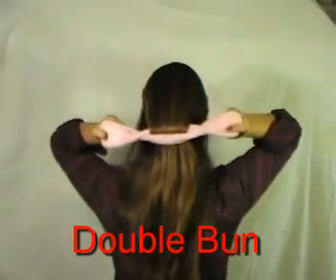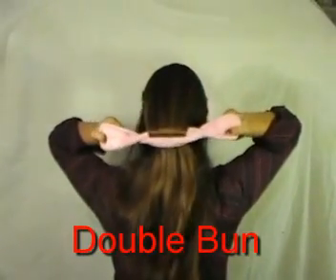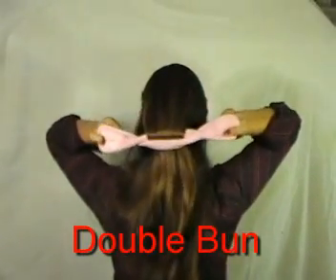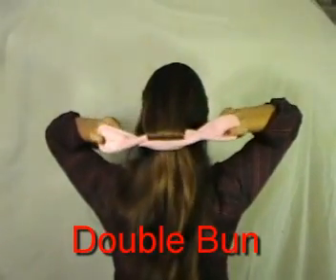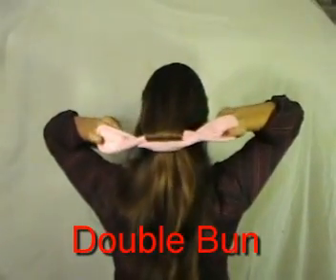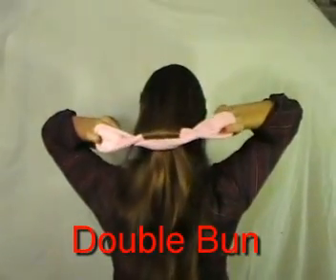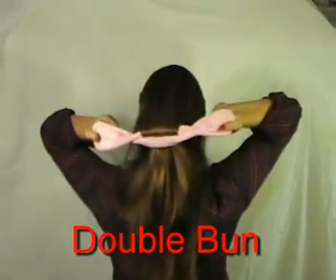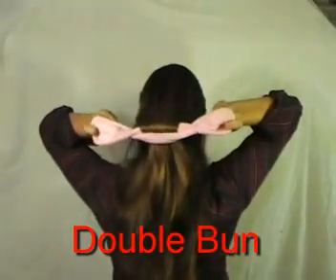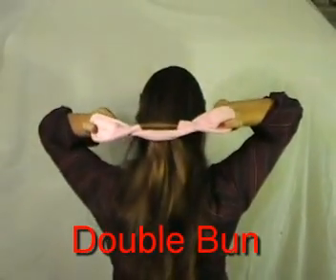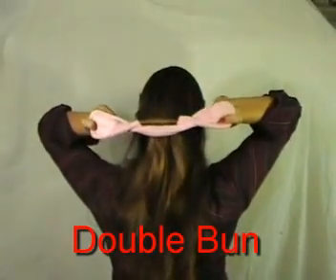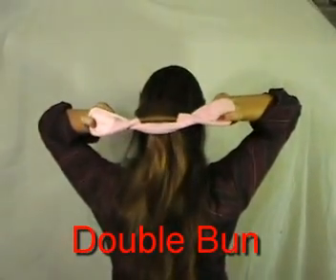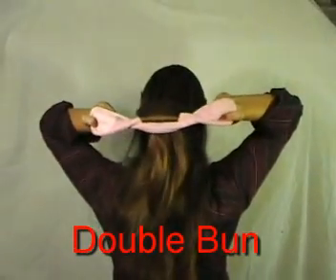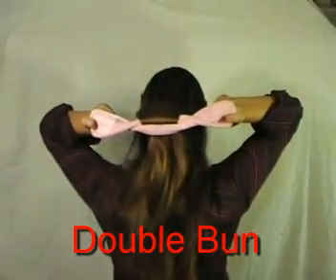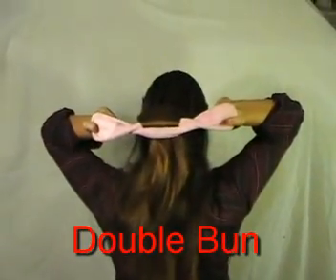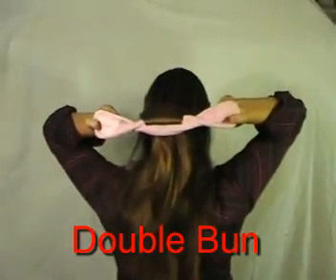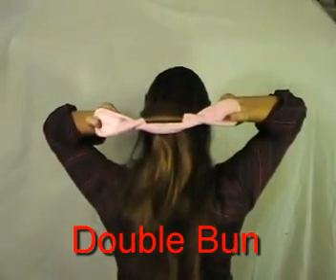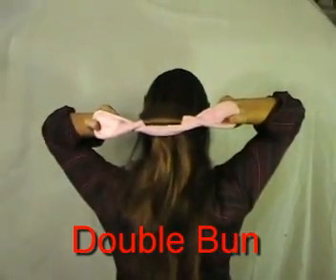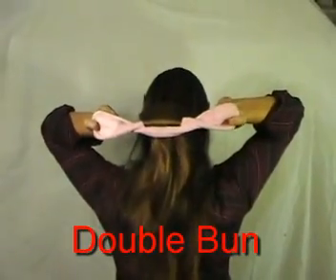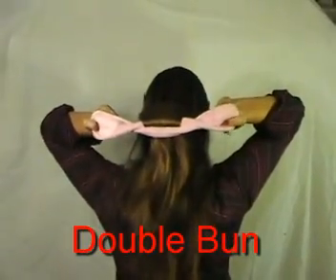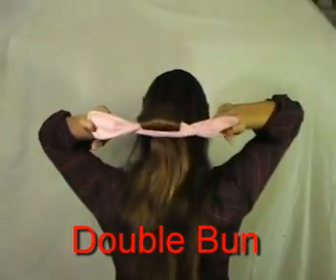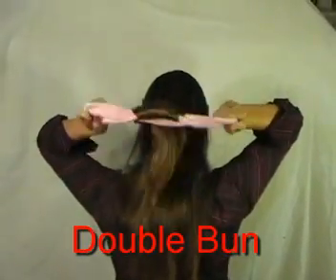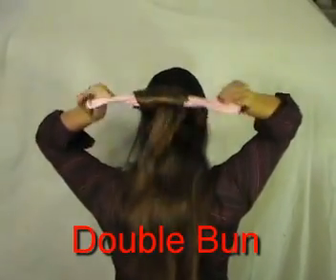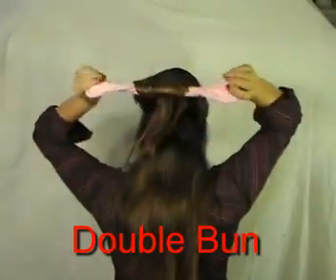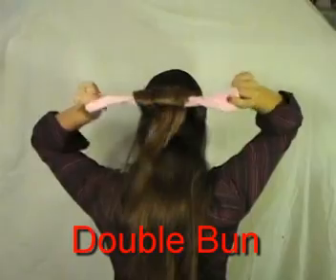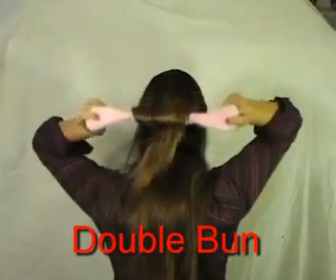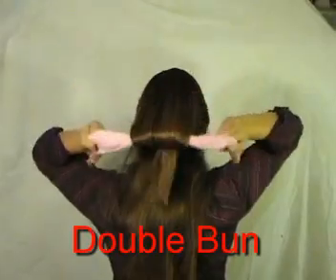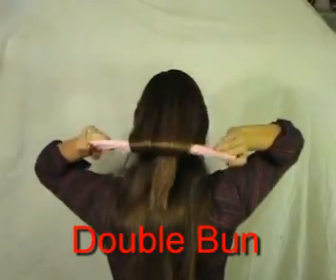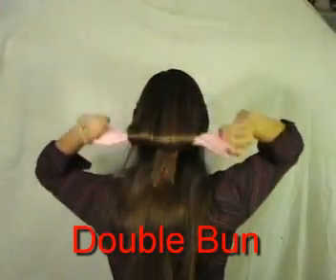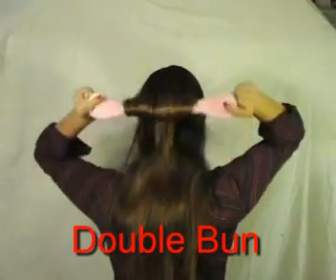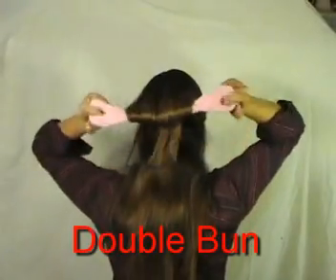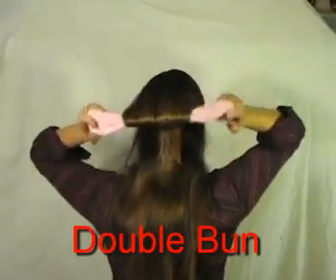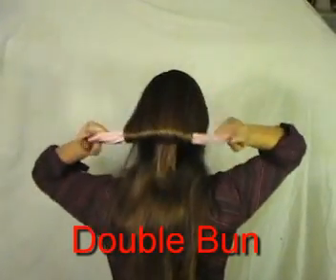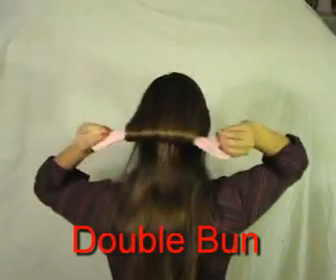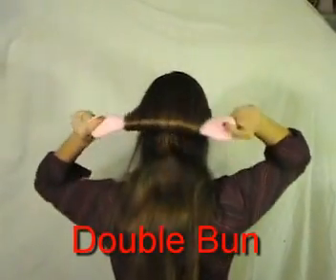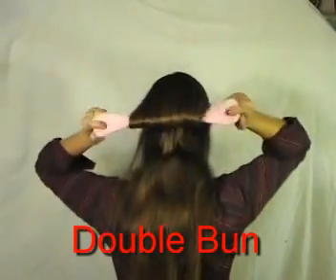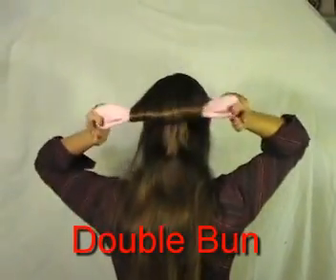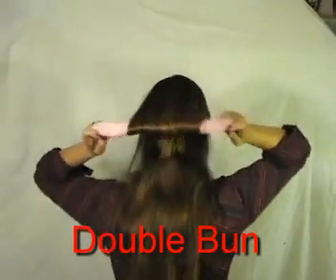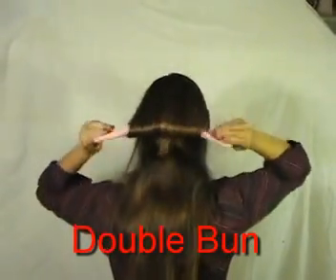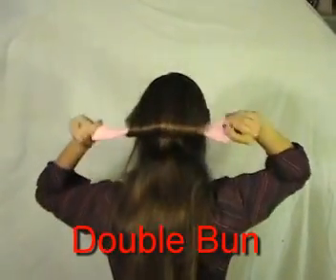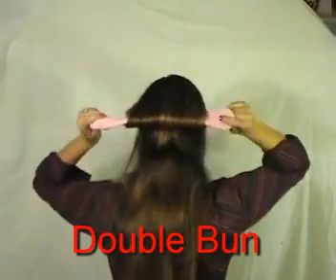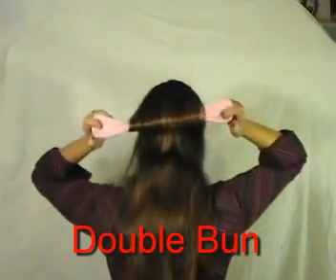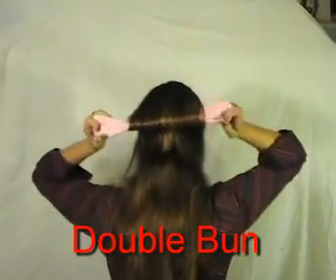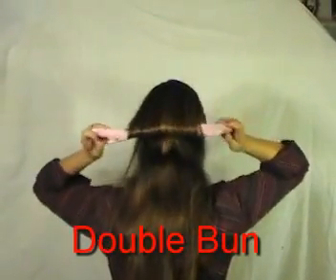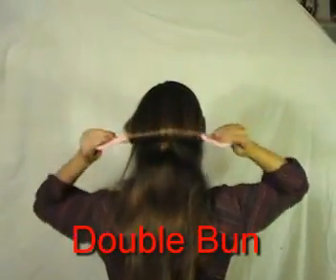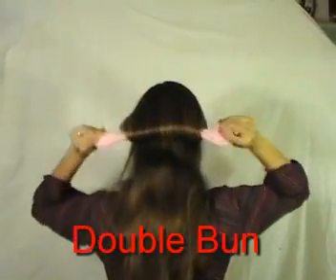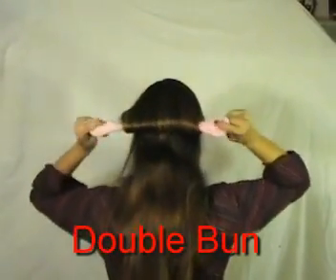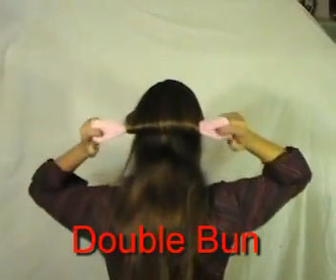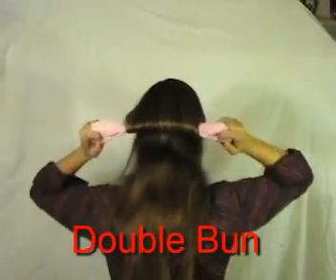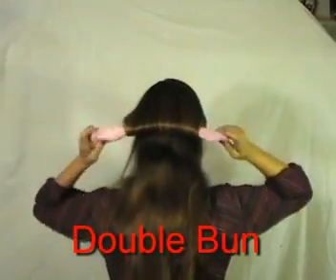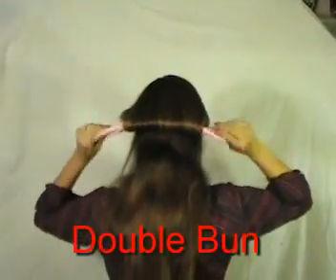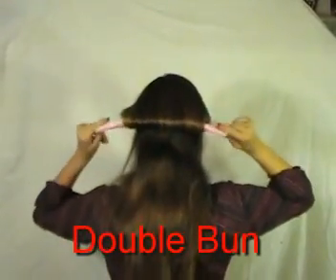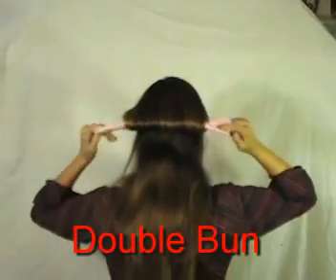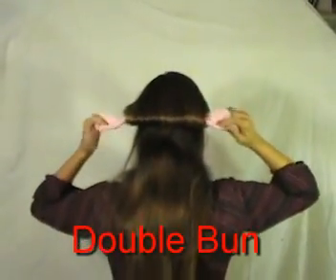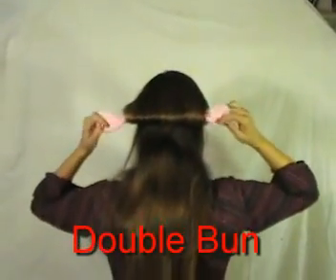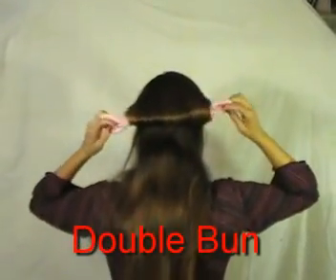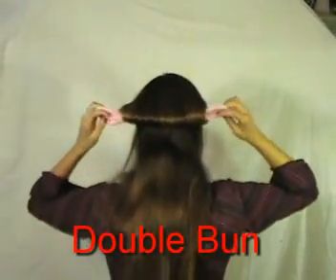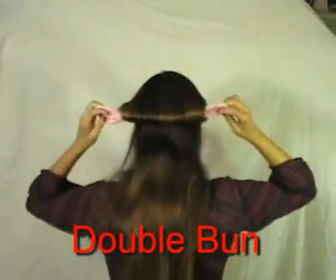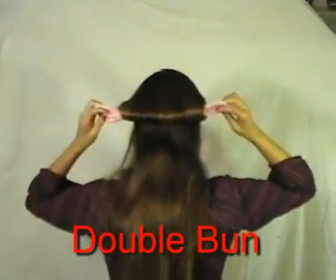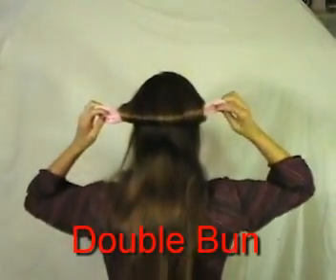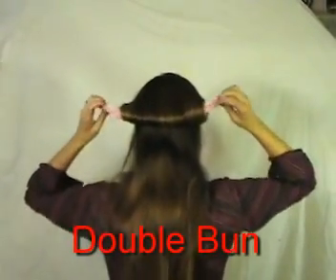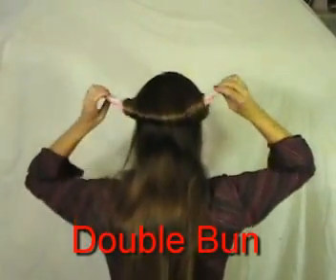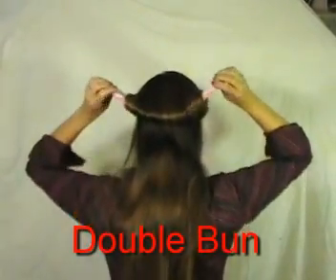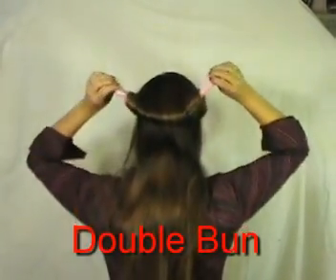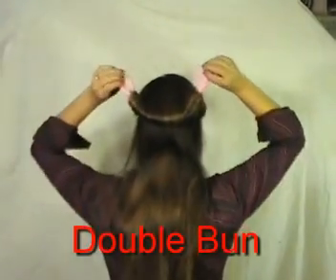Then slide out between half and three quarters the length of the hair. Once again, just roll until snug. Once snug, bring the ends up.